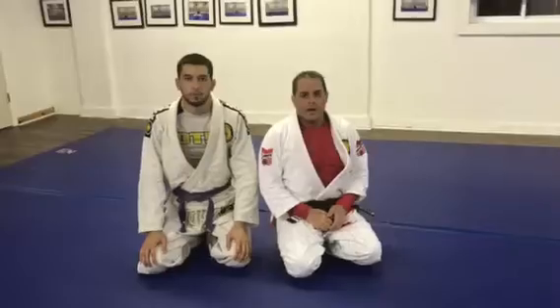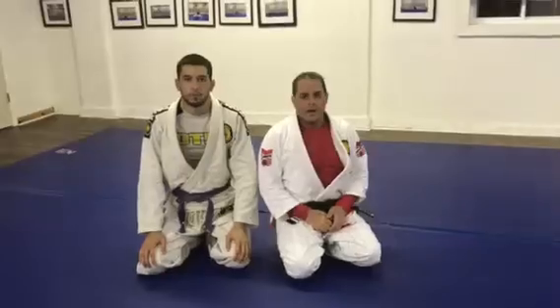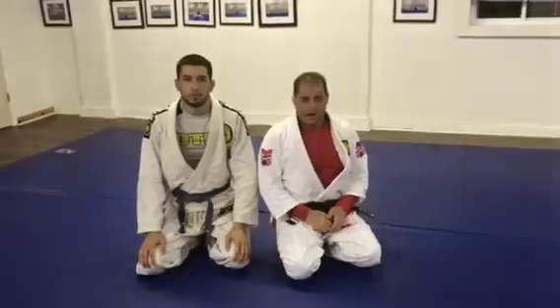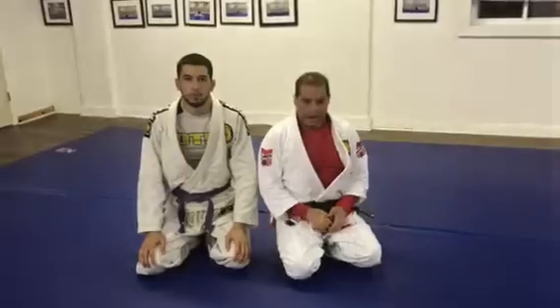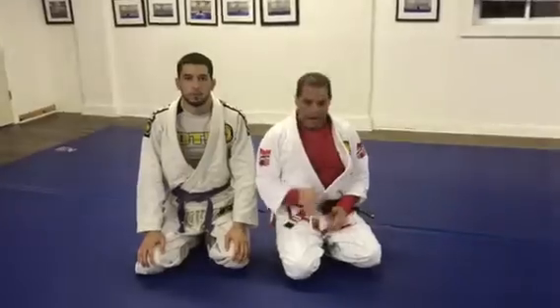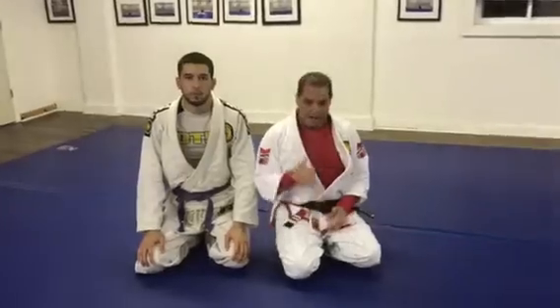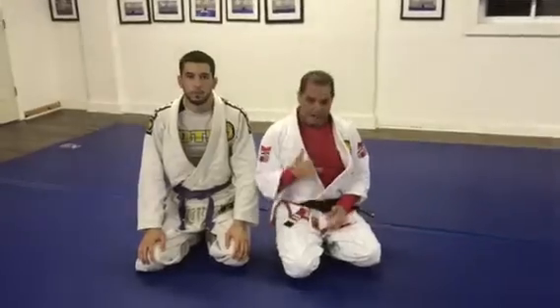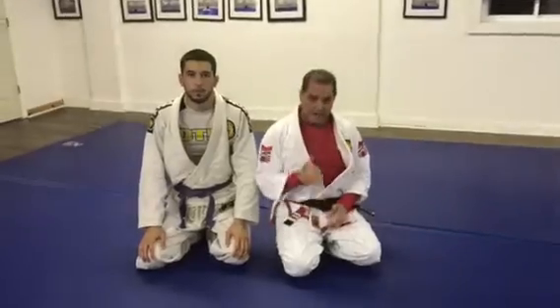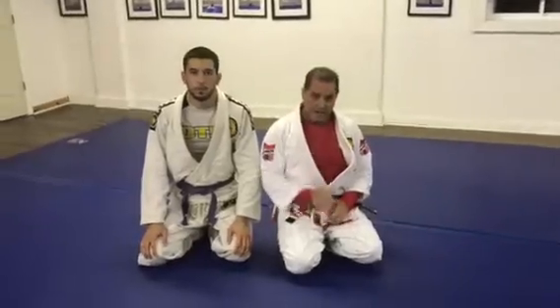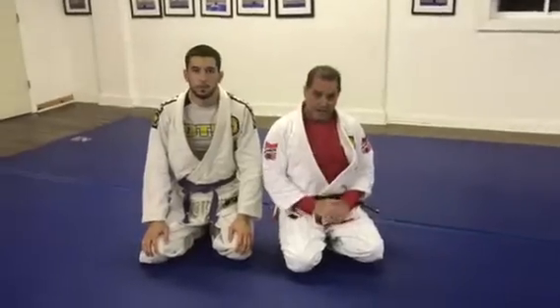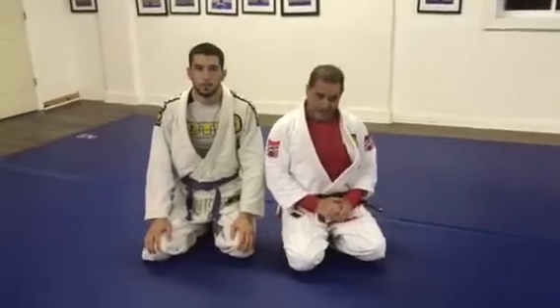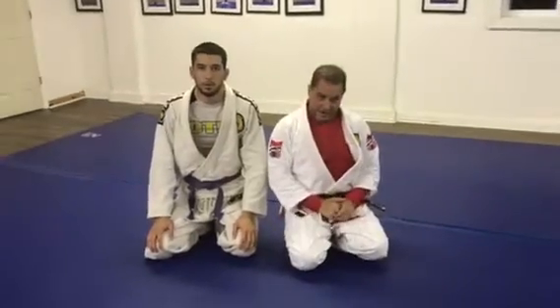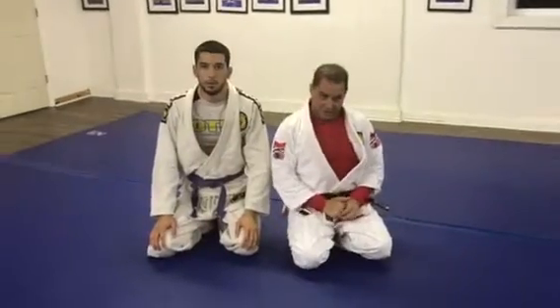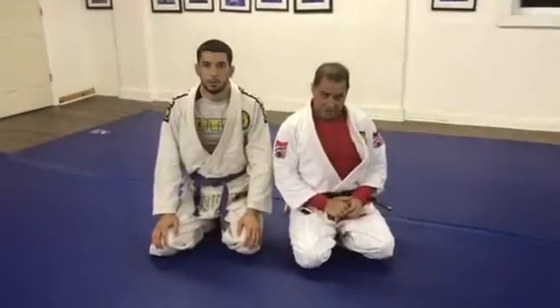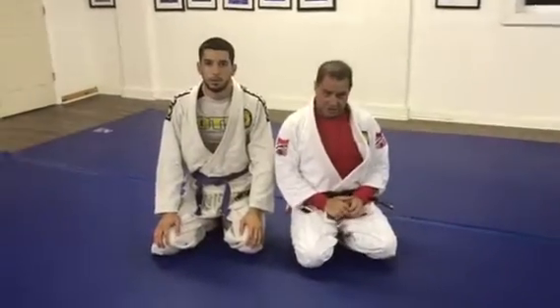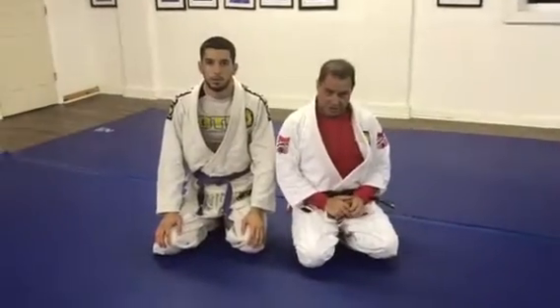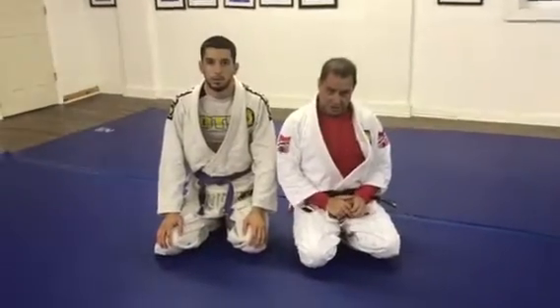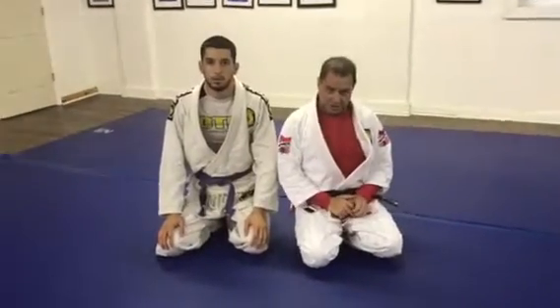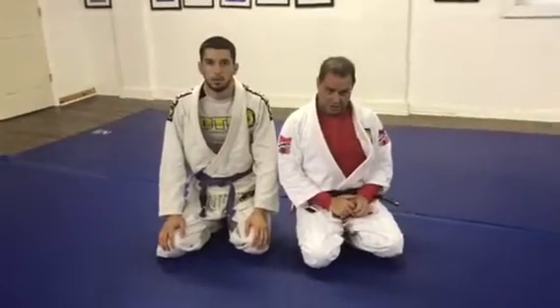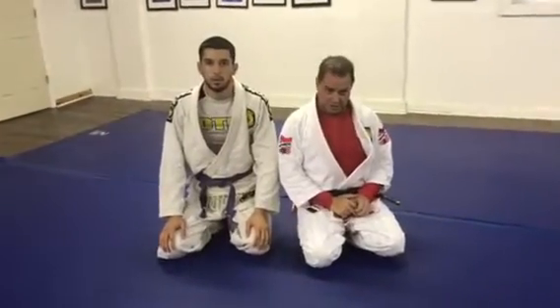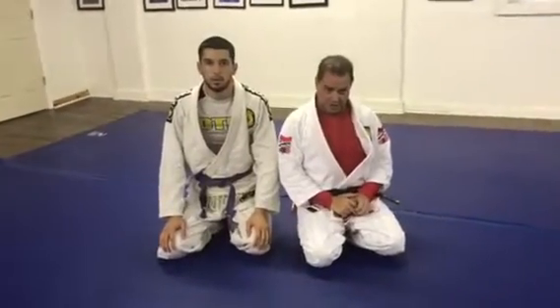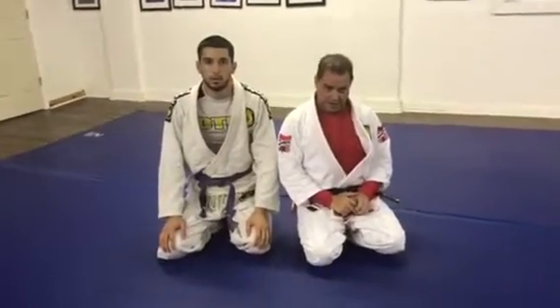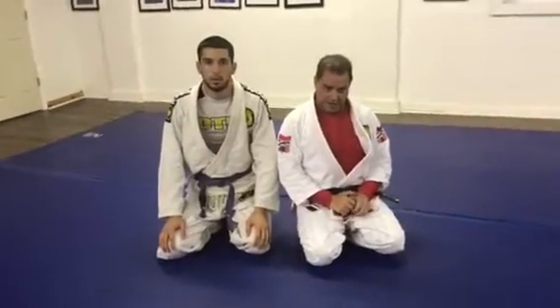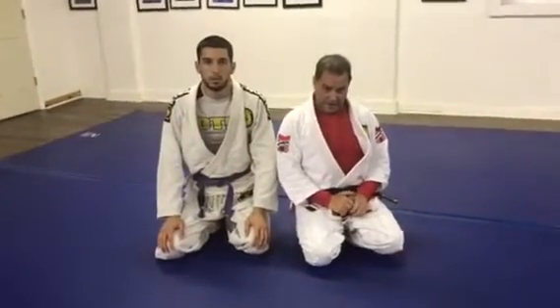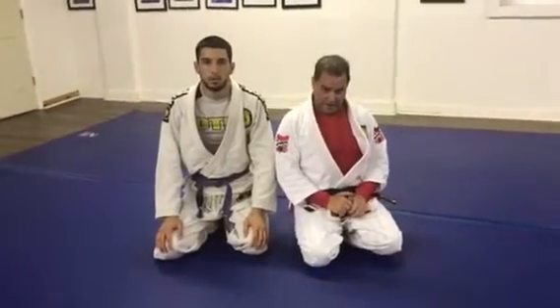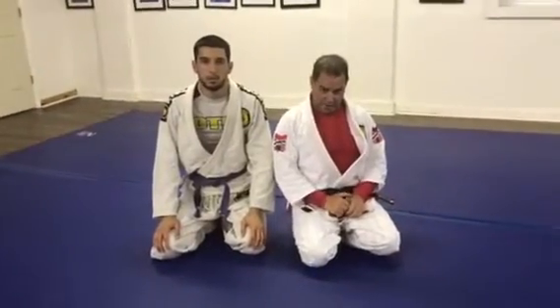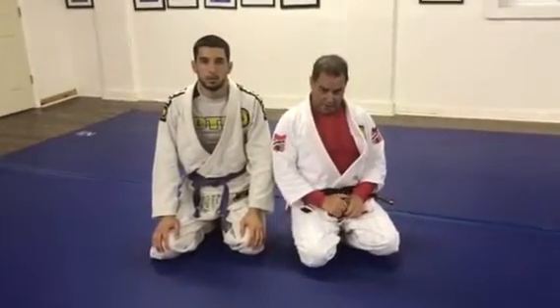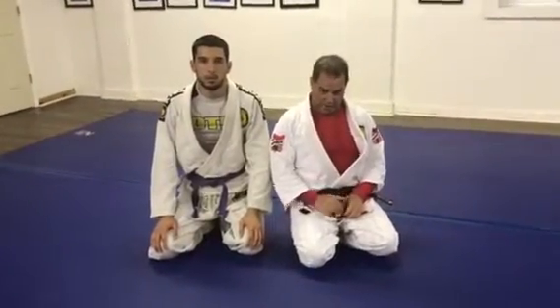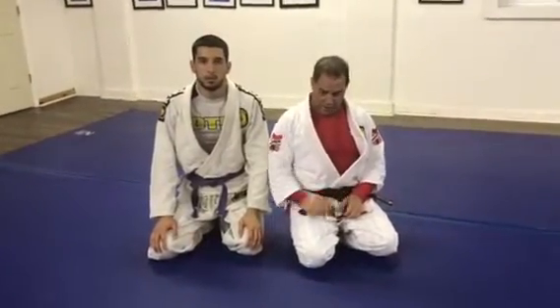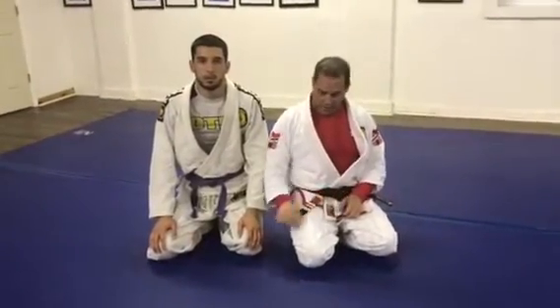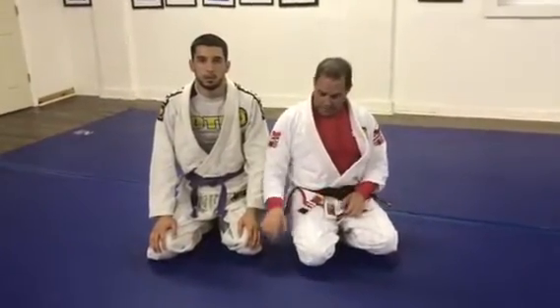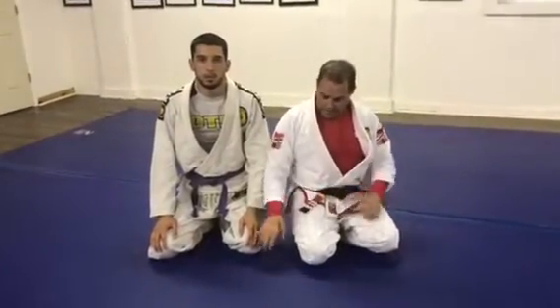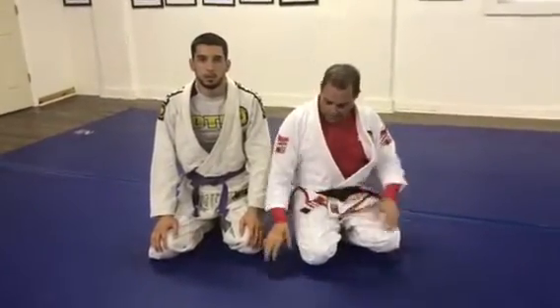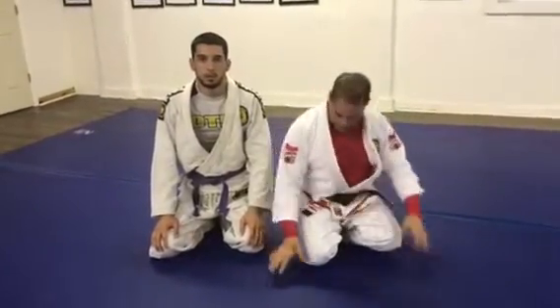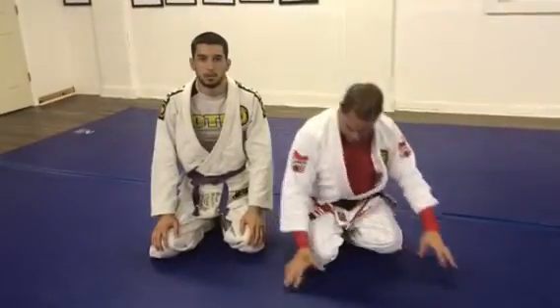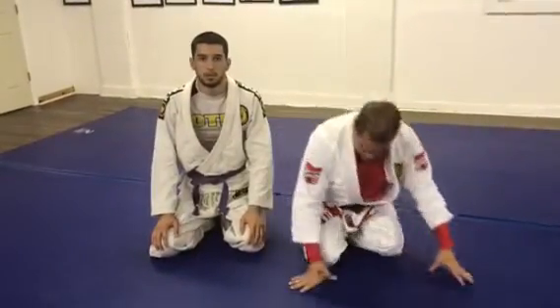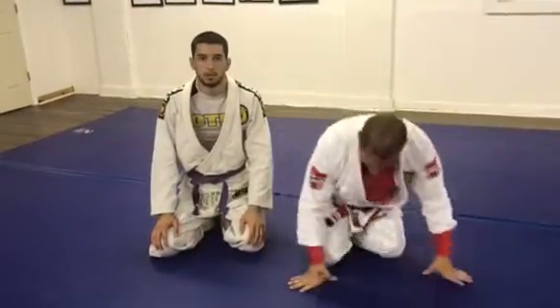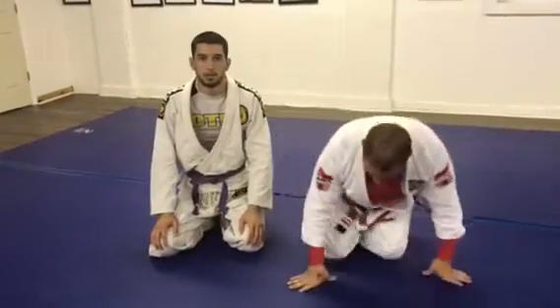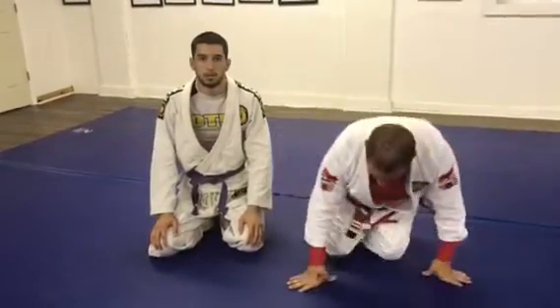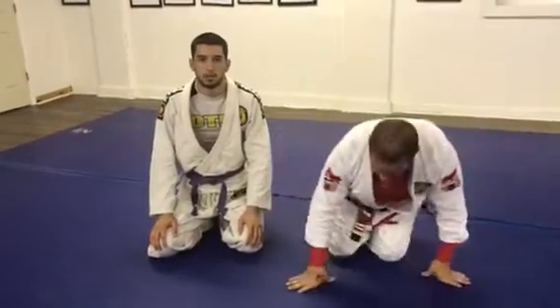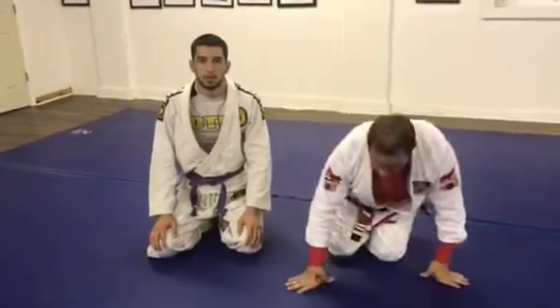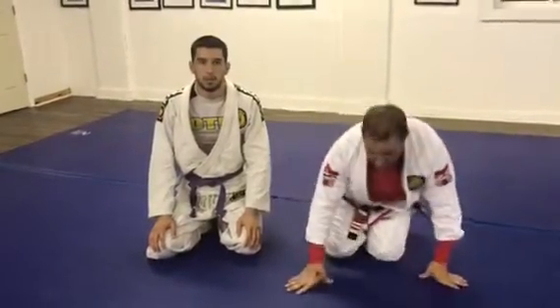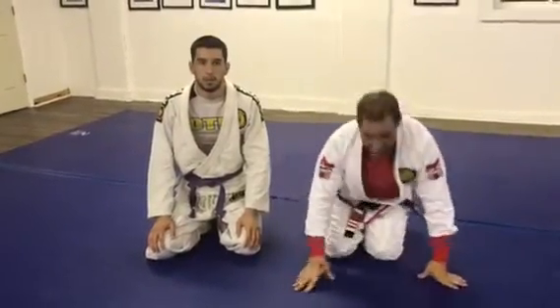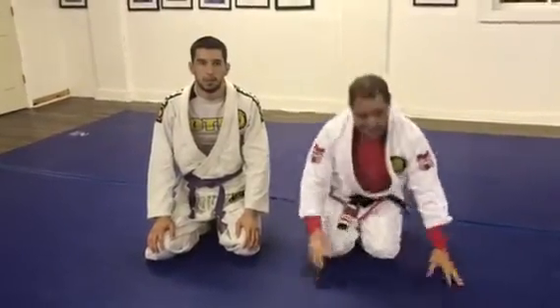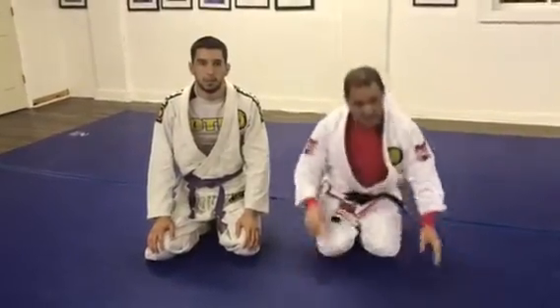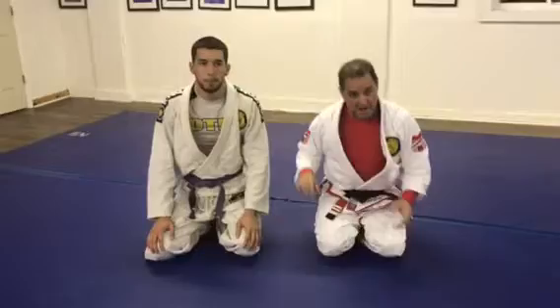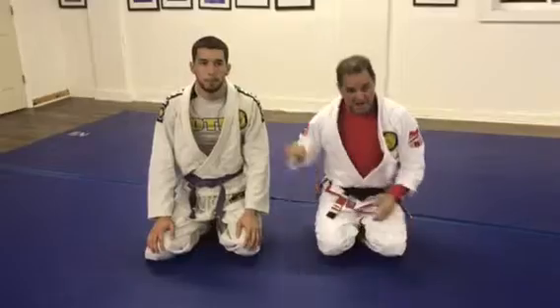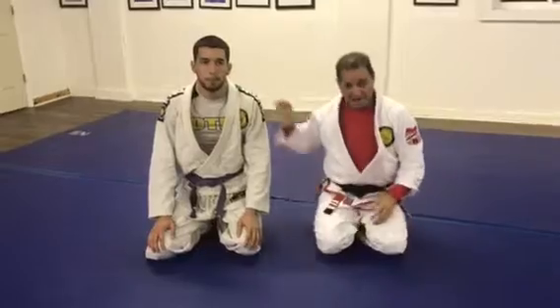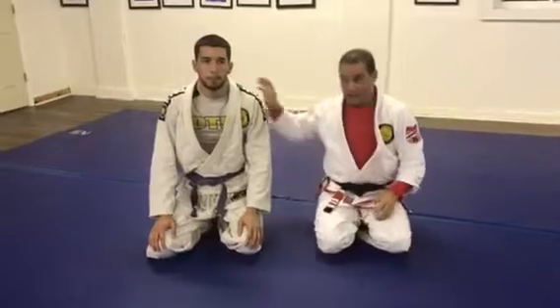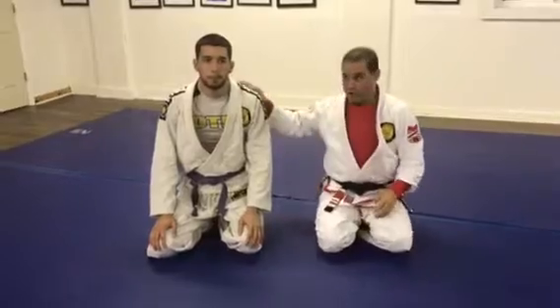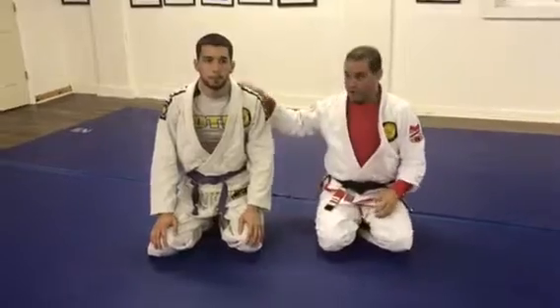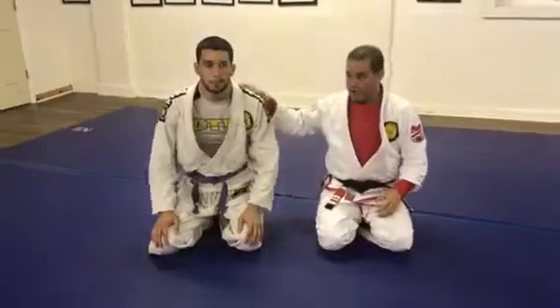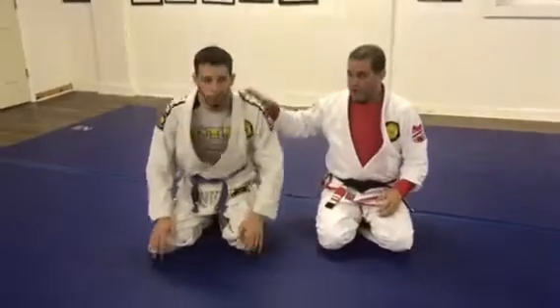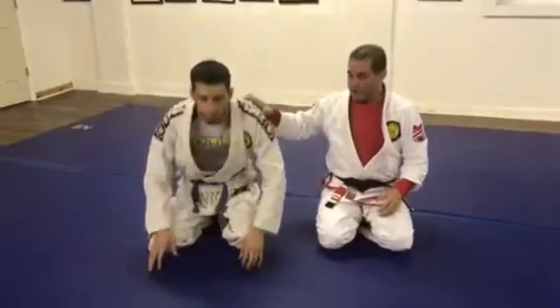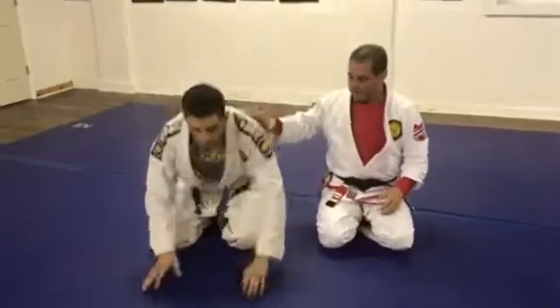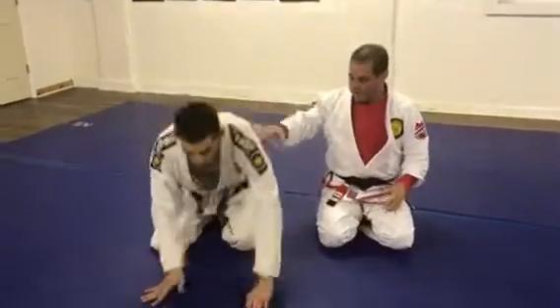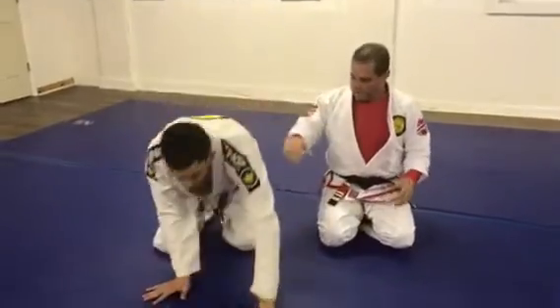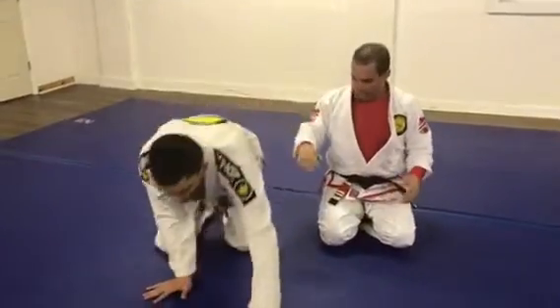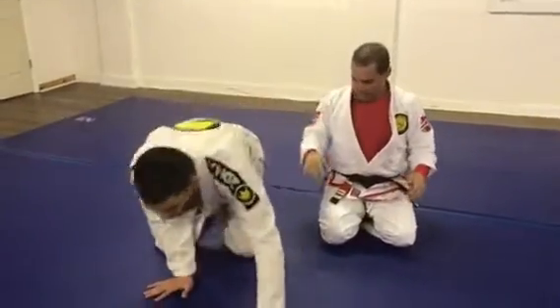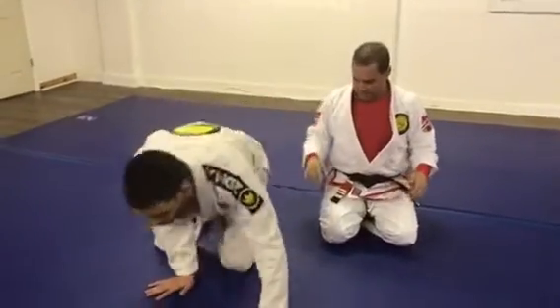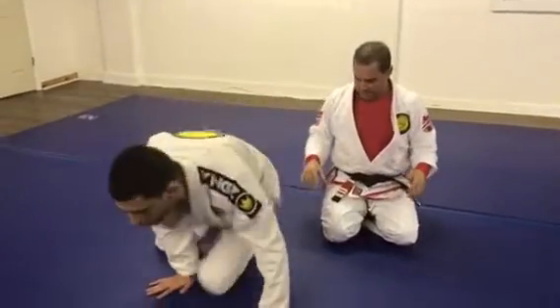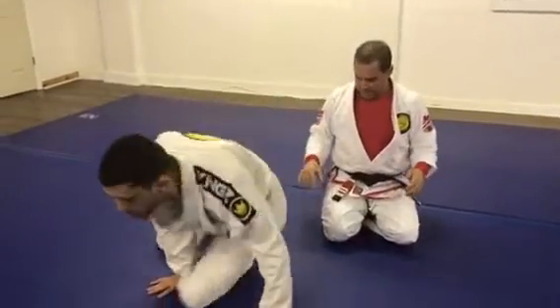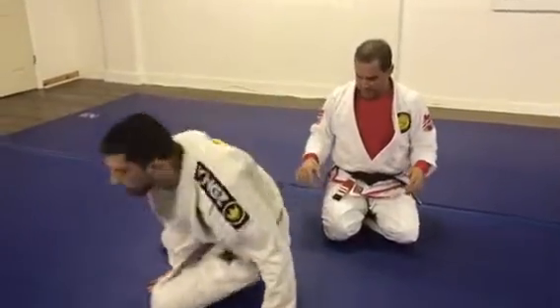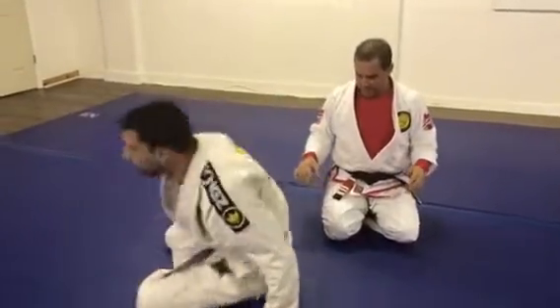Hi guys, Chris Savory, Savory Jiu-Jitsu. This is our Technique of the Week. I'm going to show you guys a near side arm lock from the side mount.